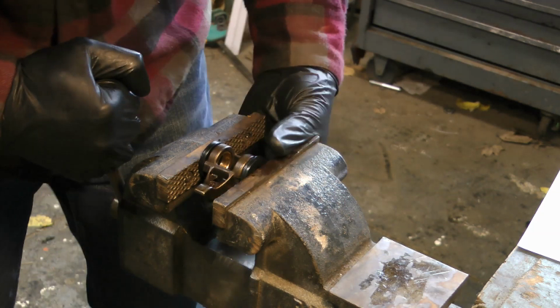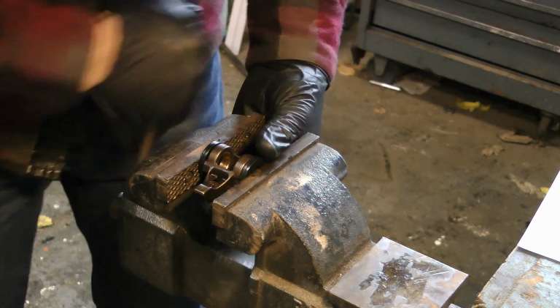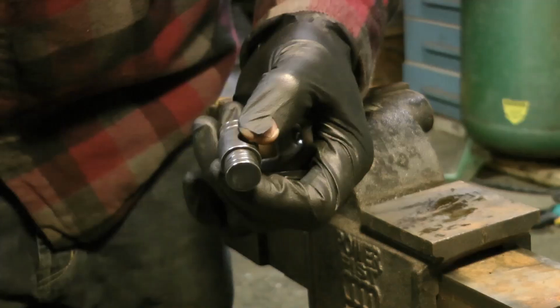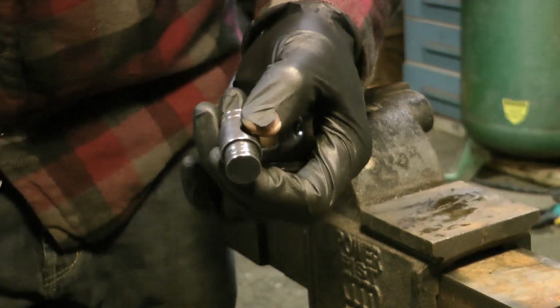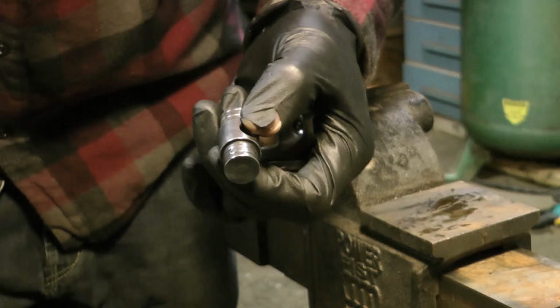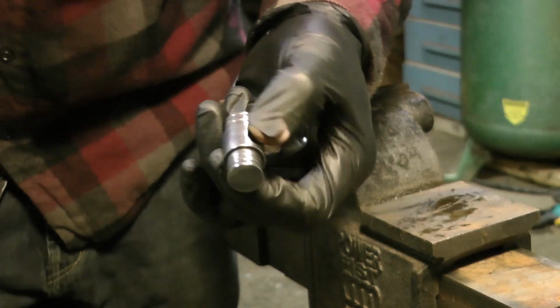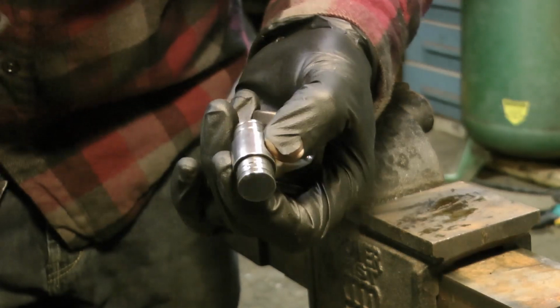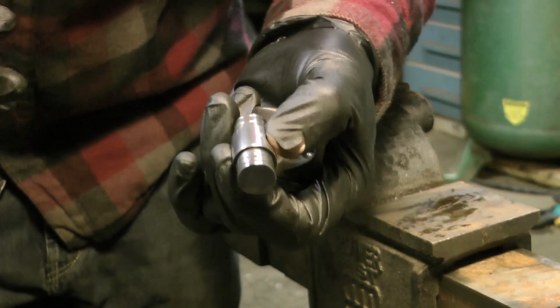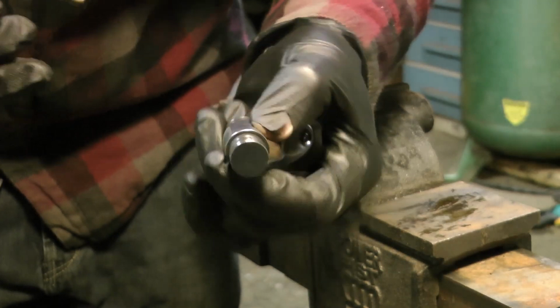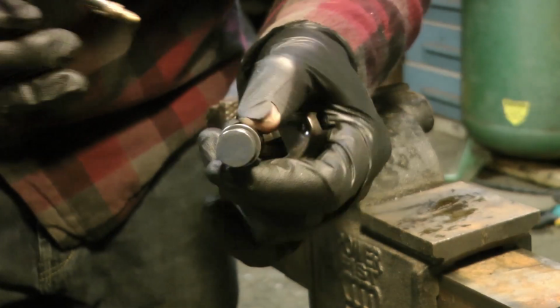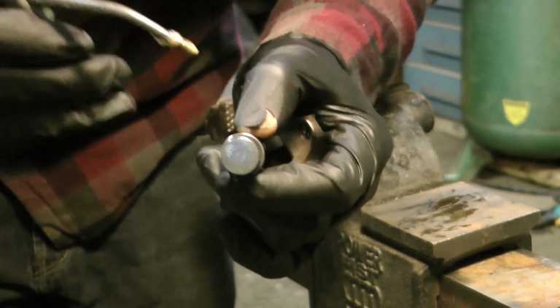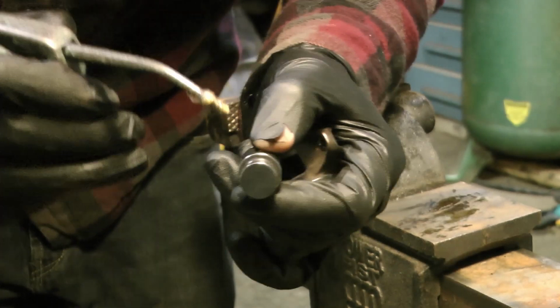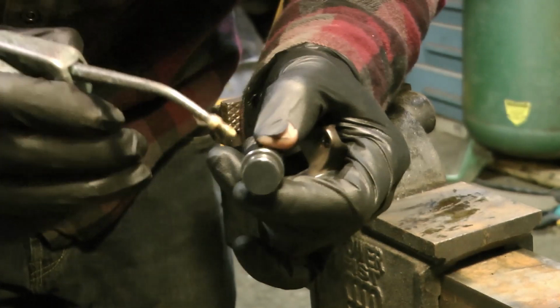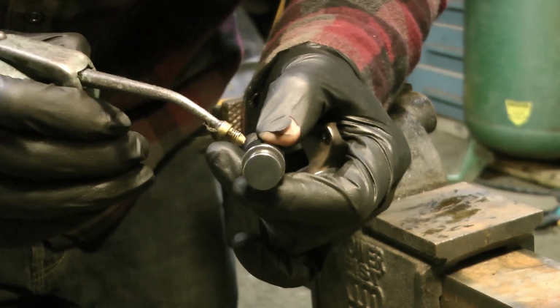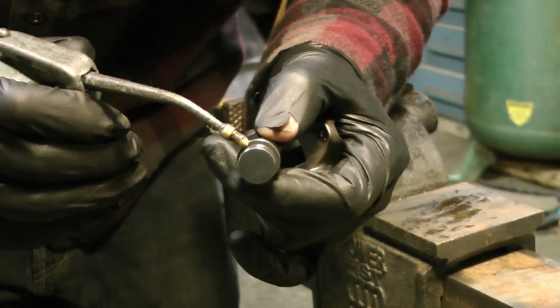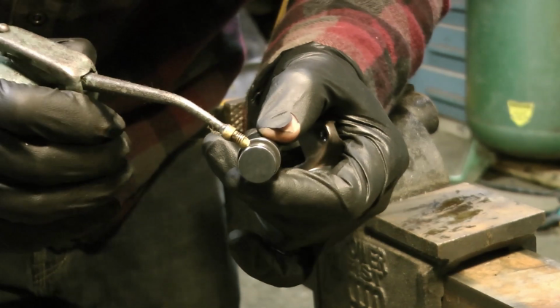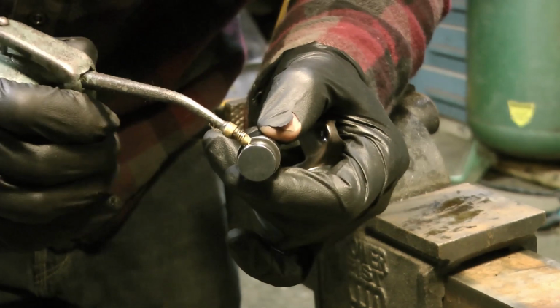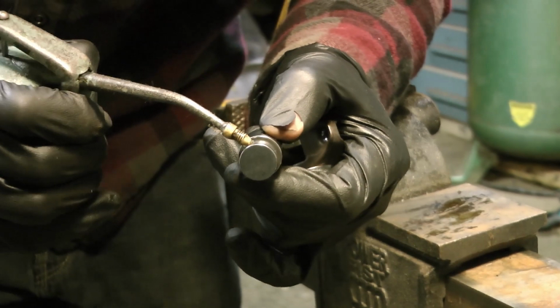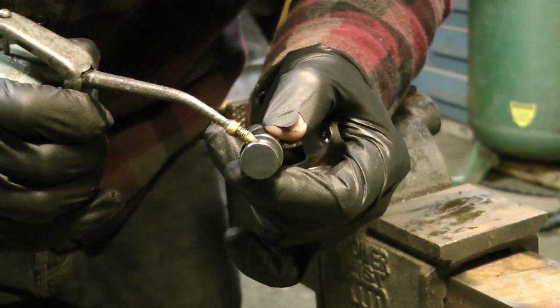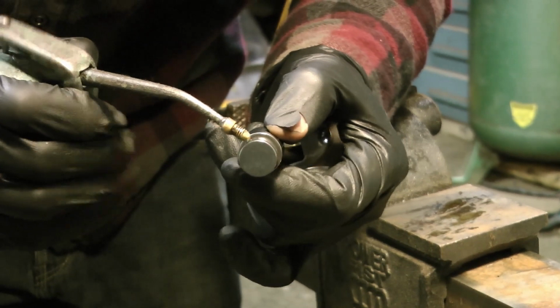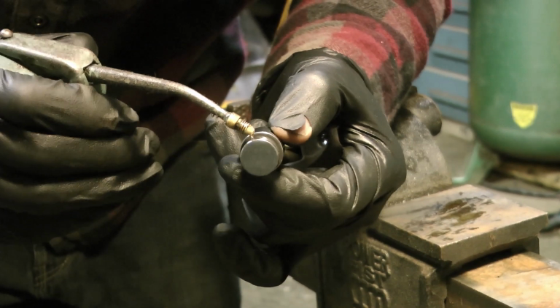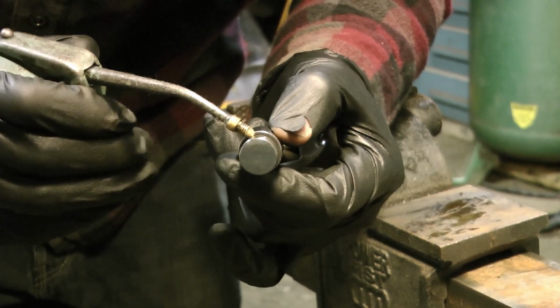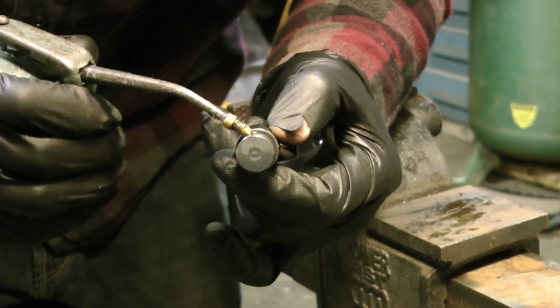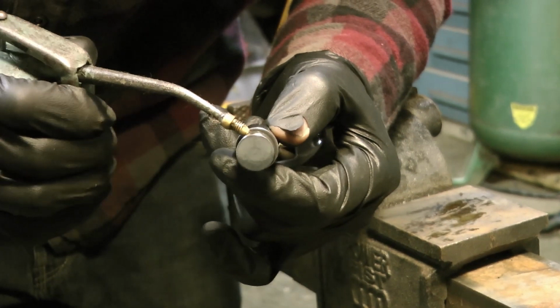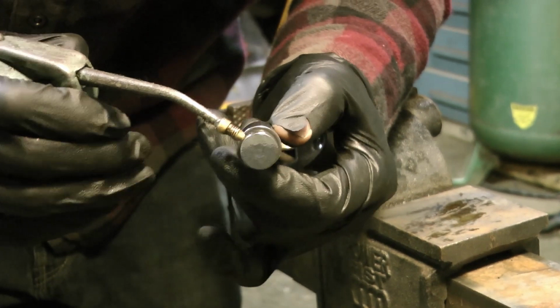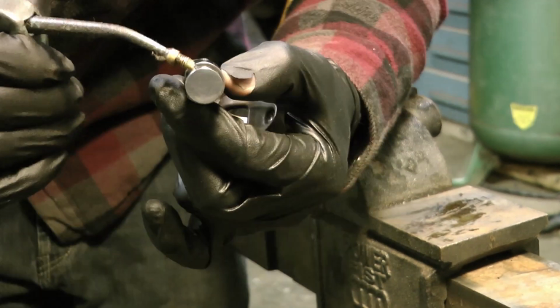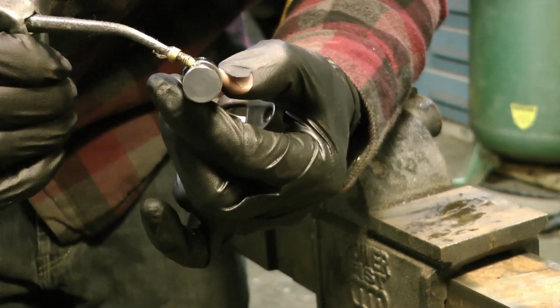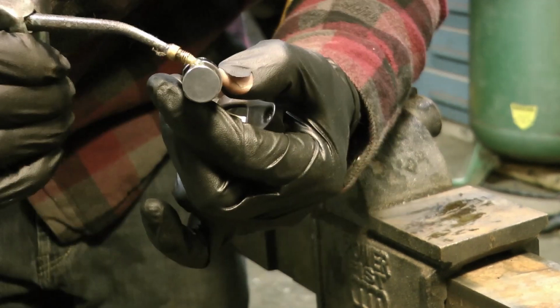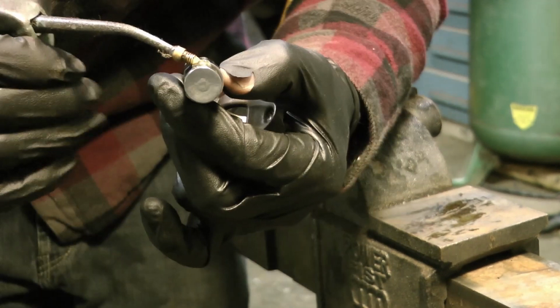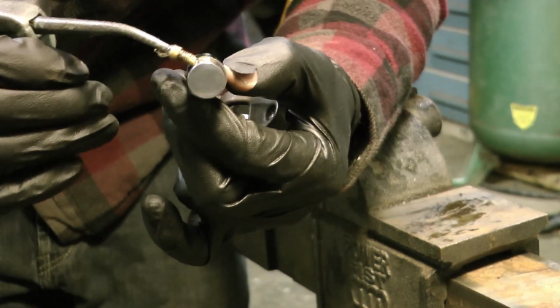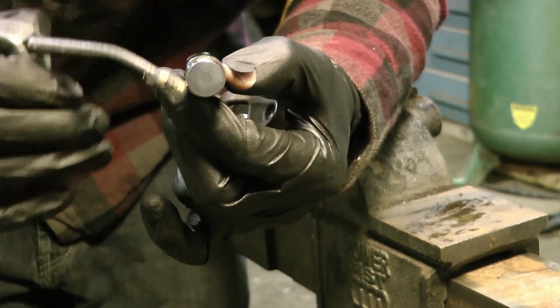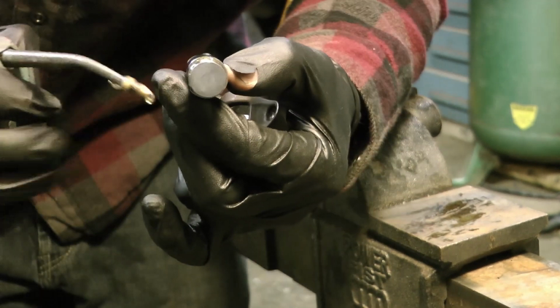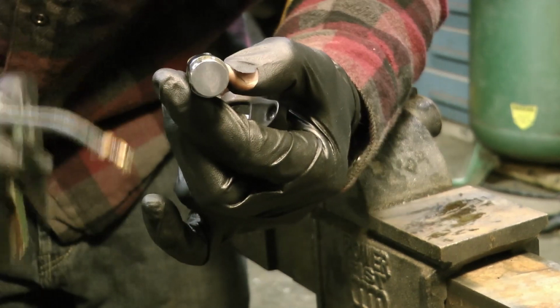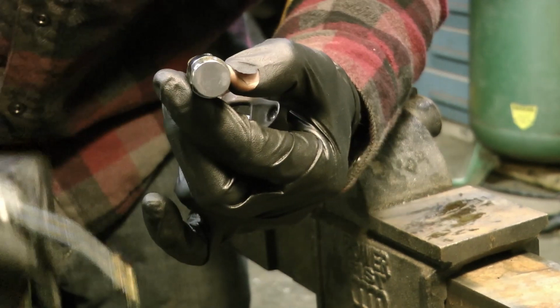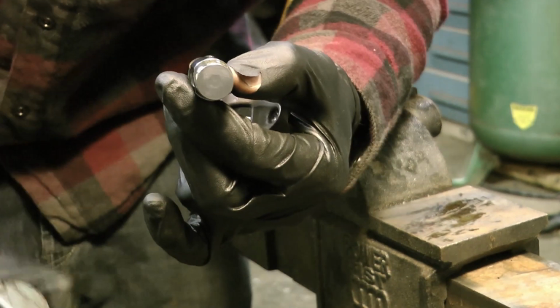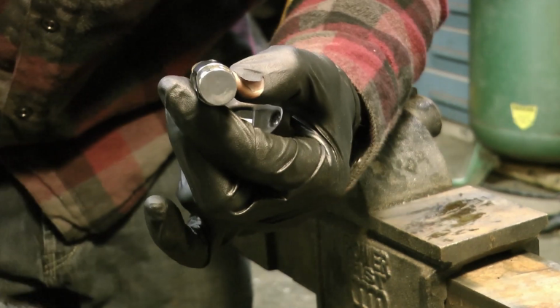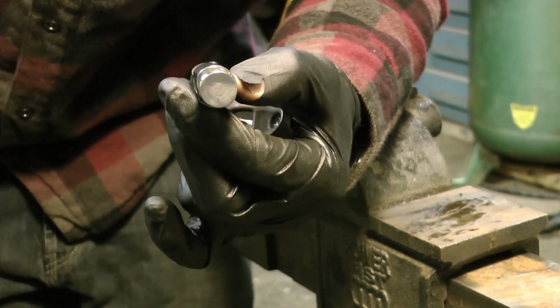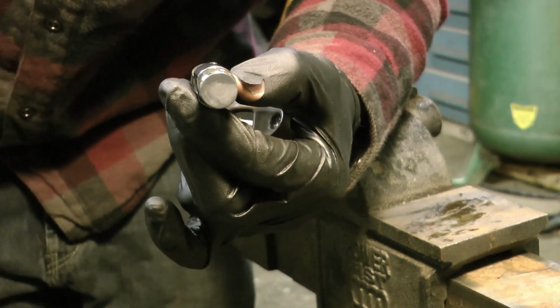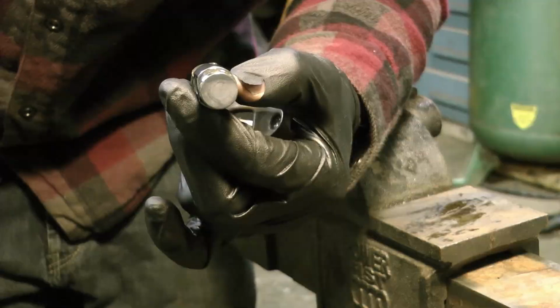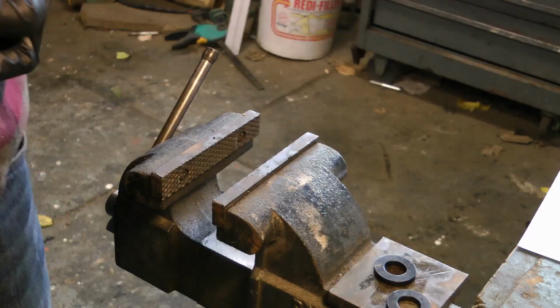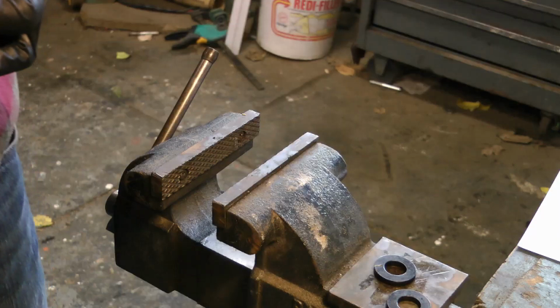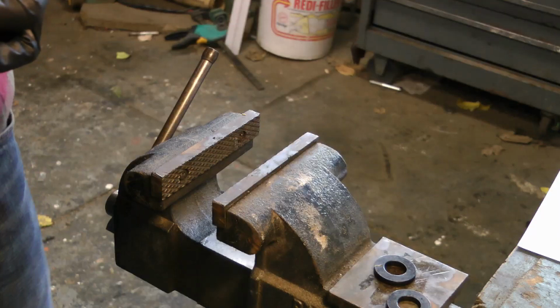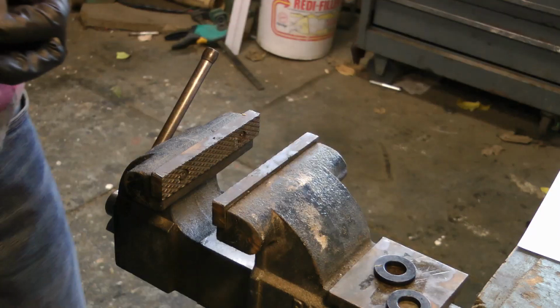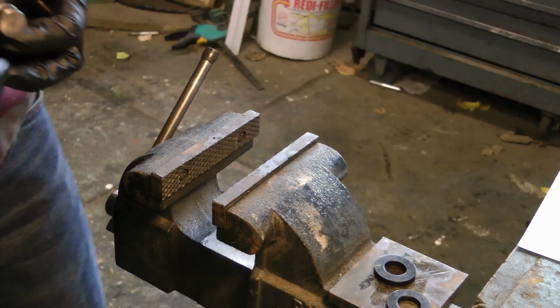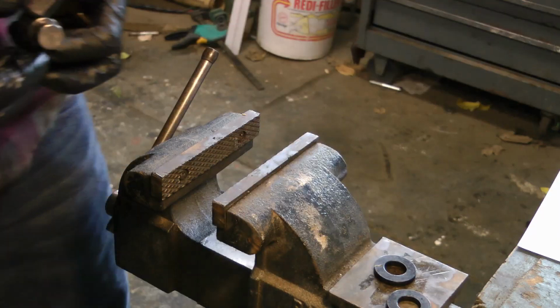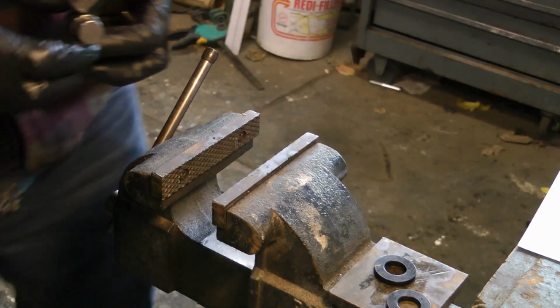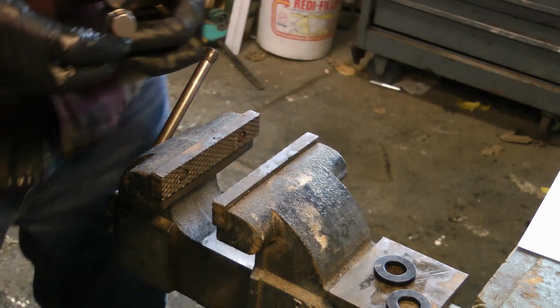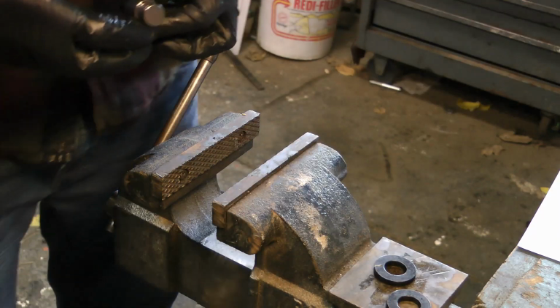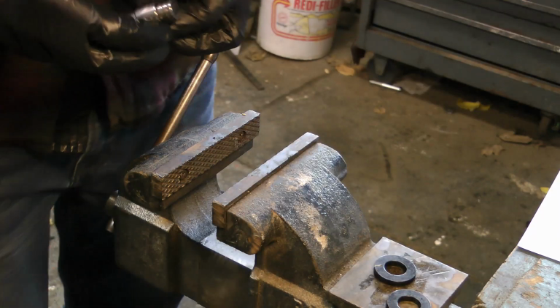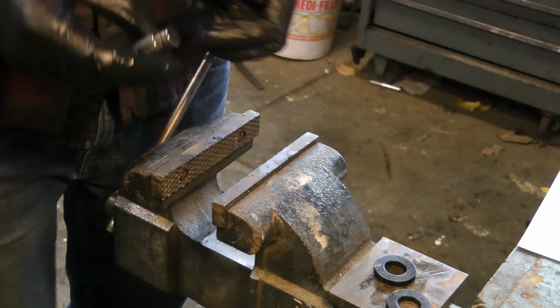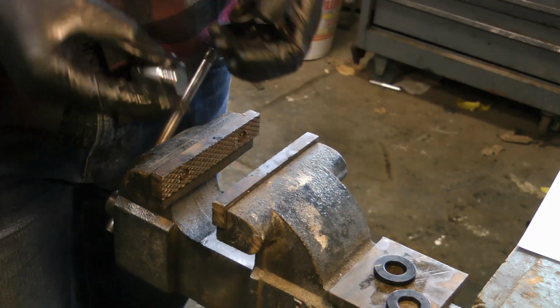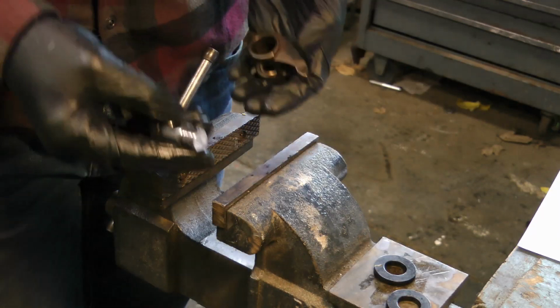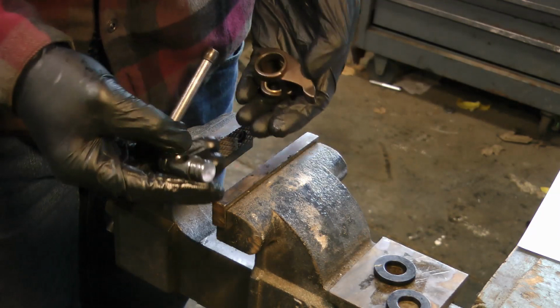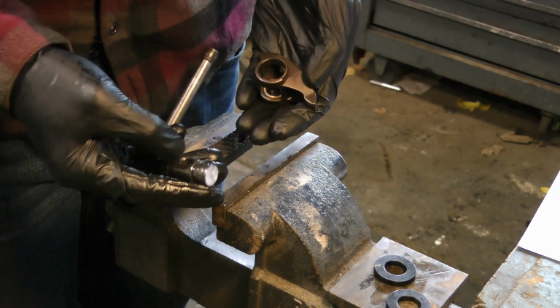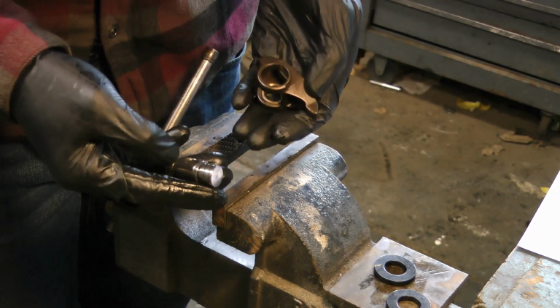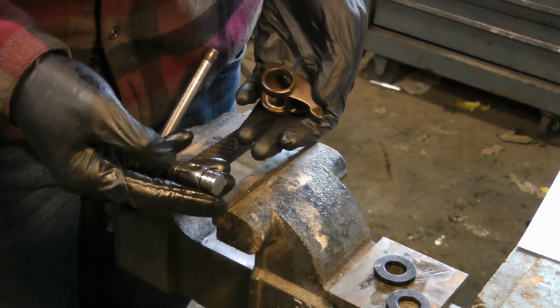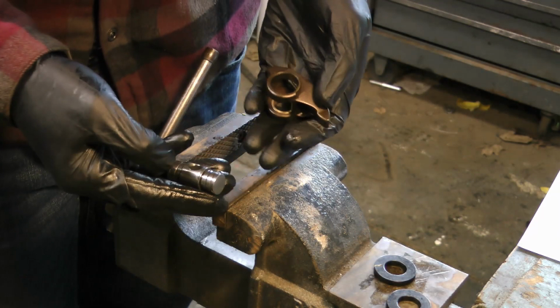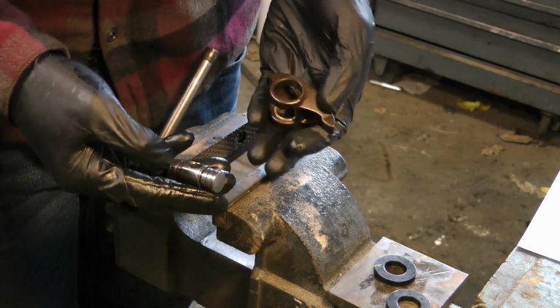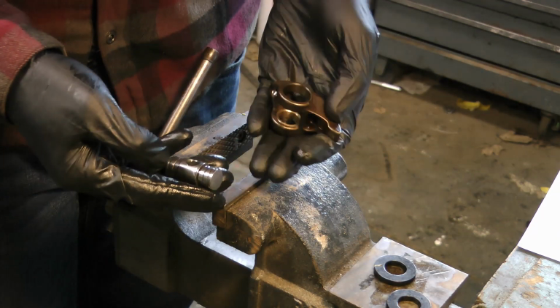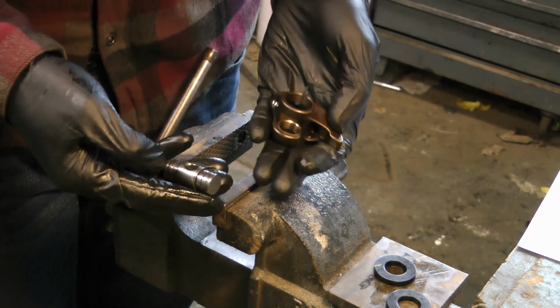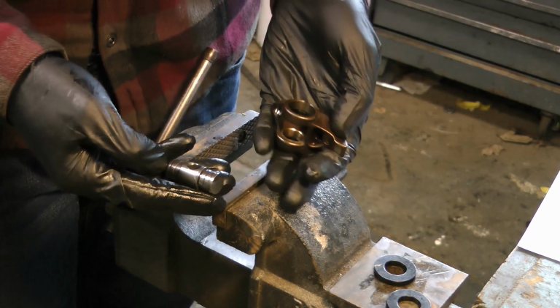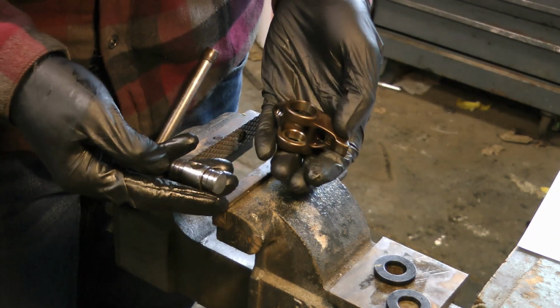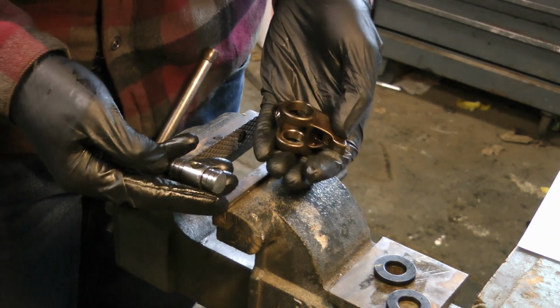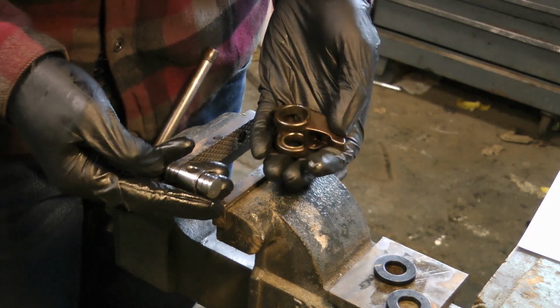Once you've got the first bushing pressed in, apply a light coat of engine oil to the trunnion, then place the trunnion into the existing bushing.